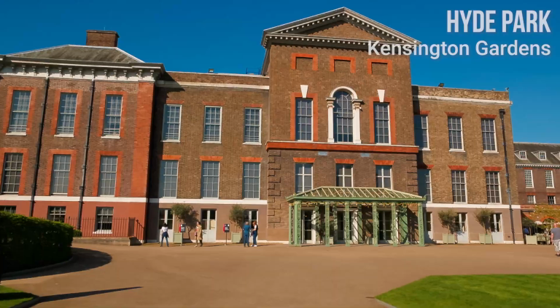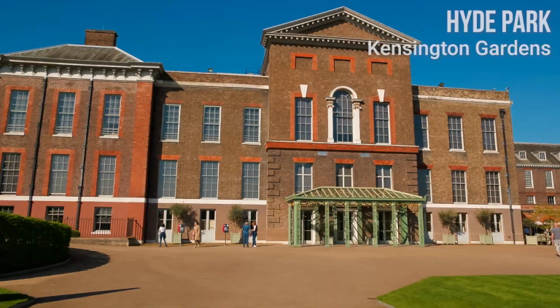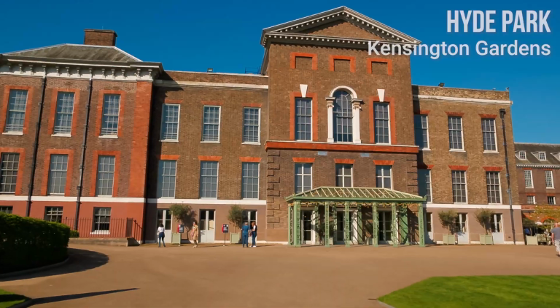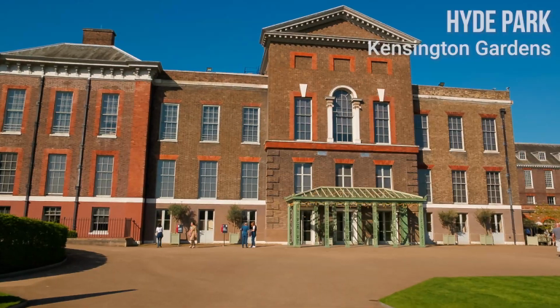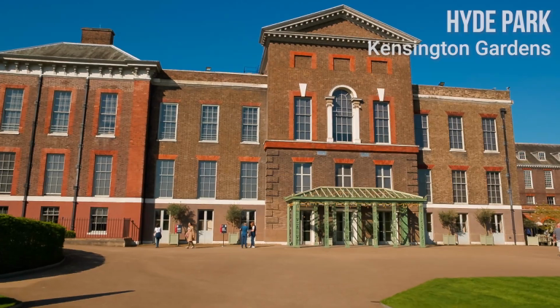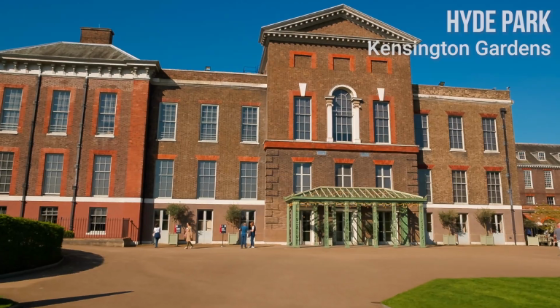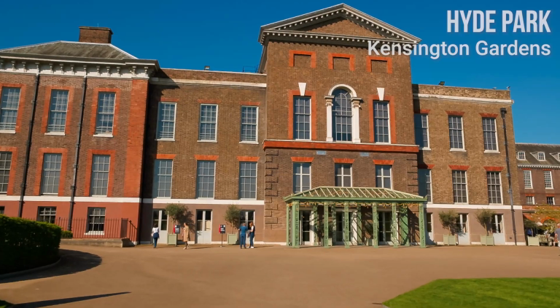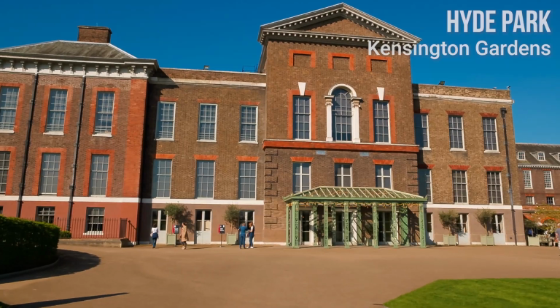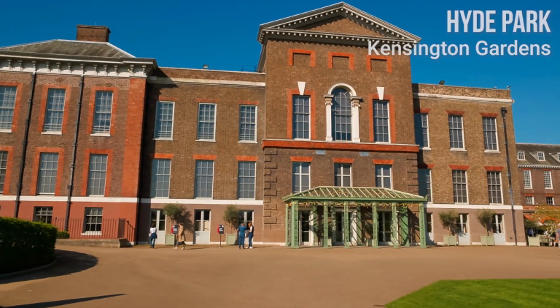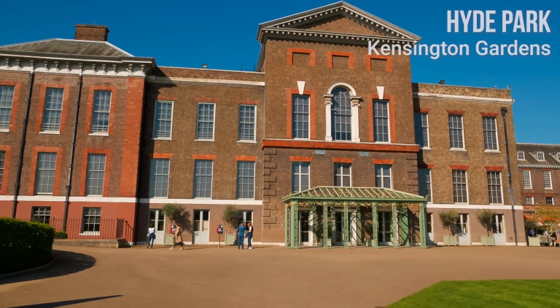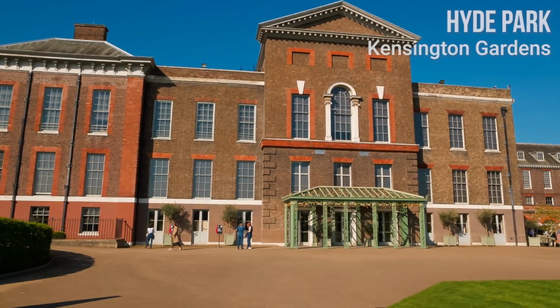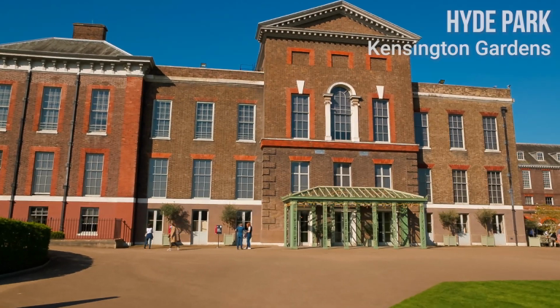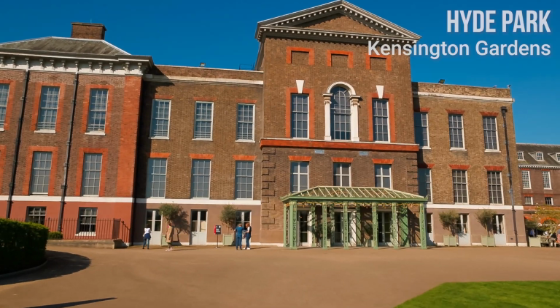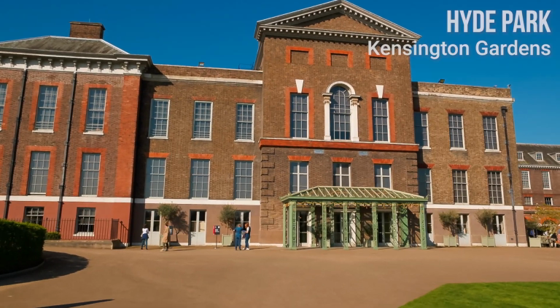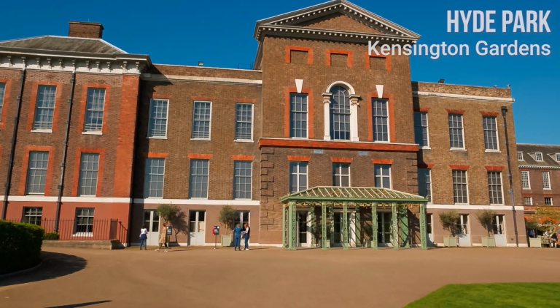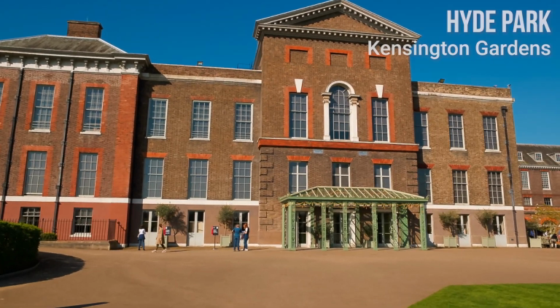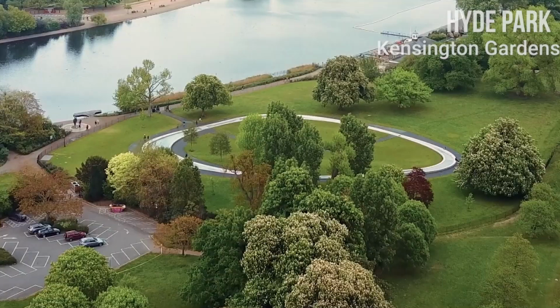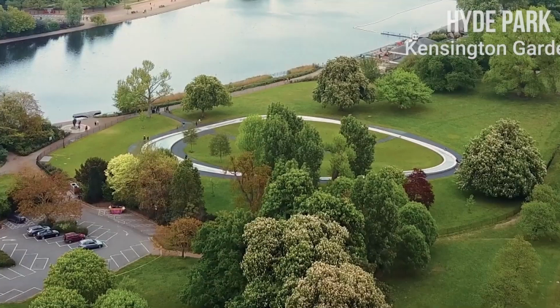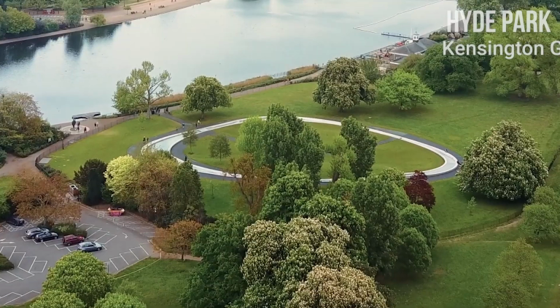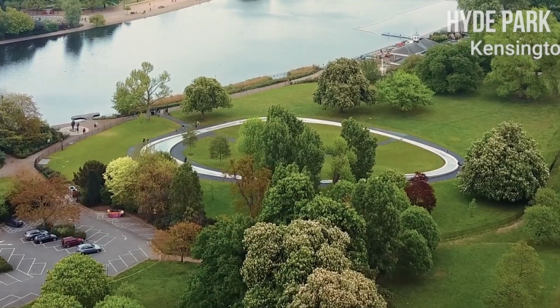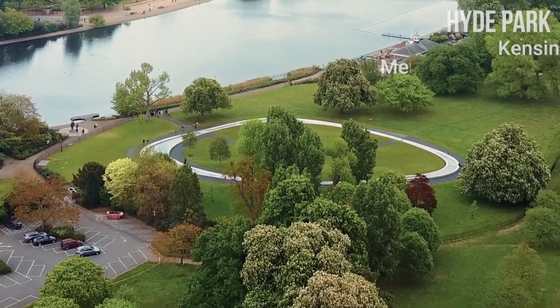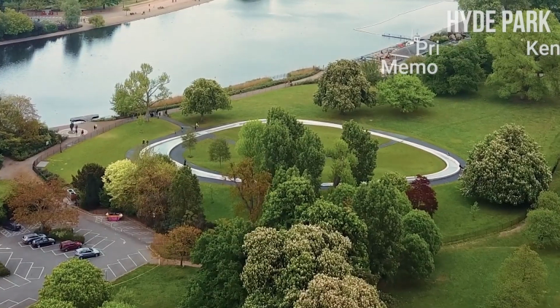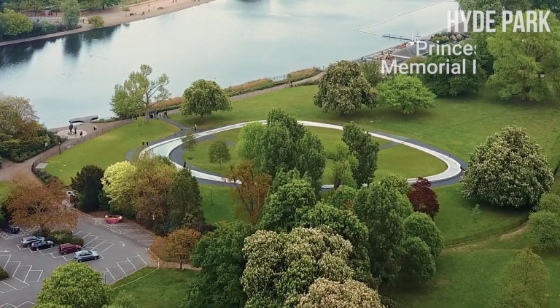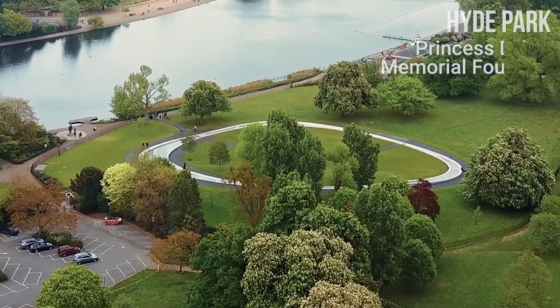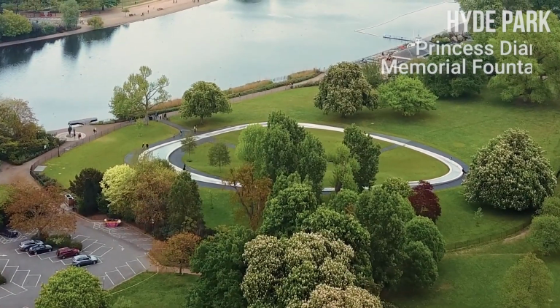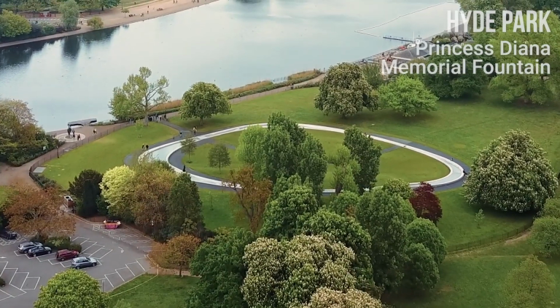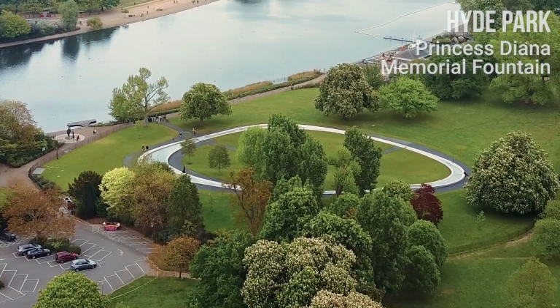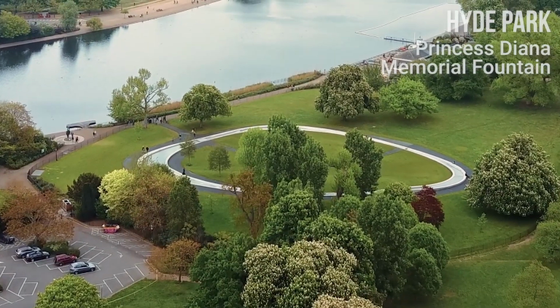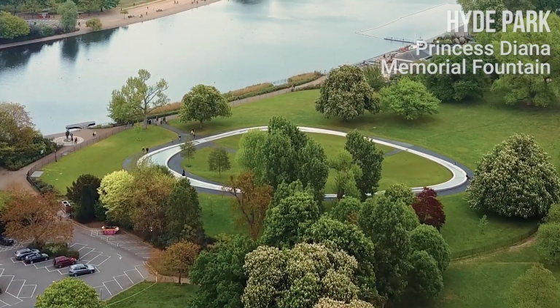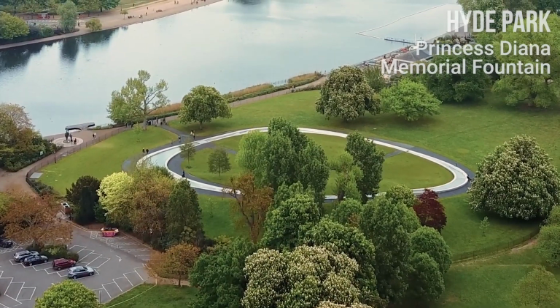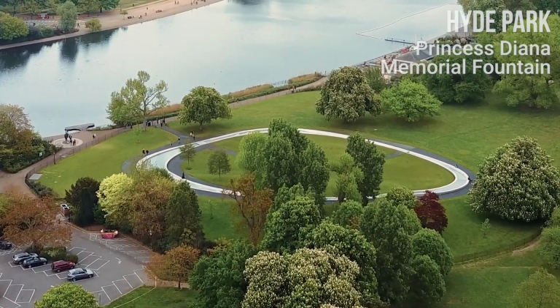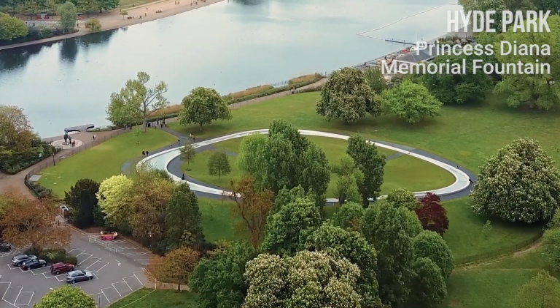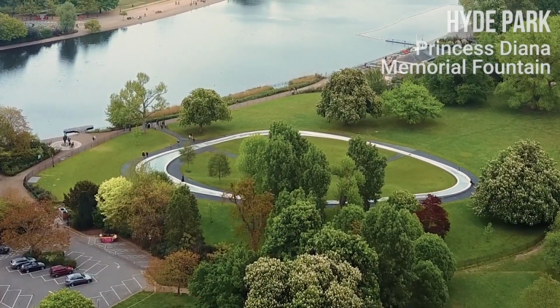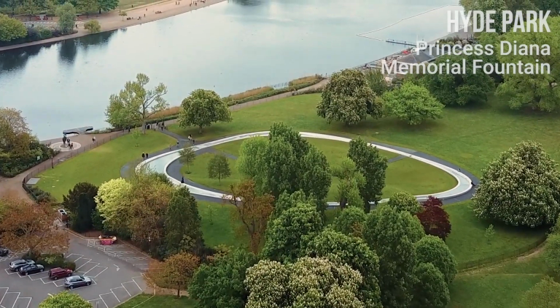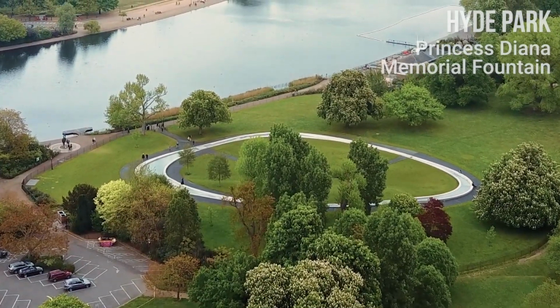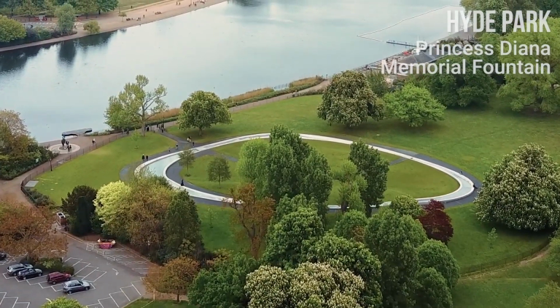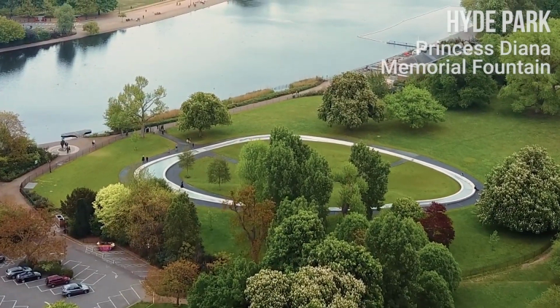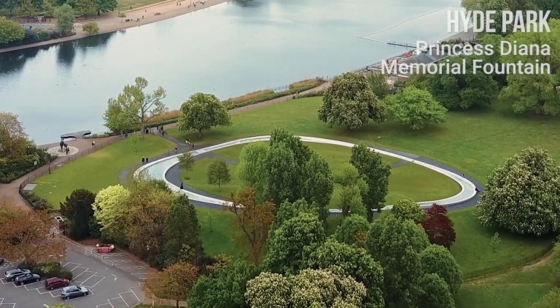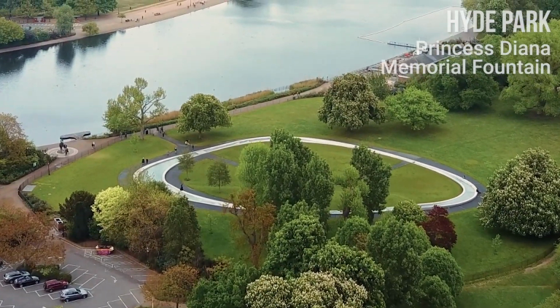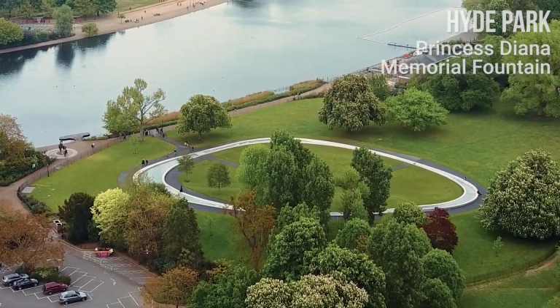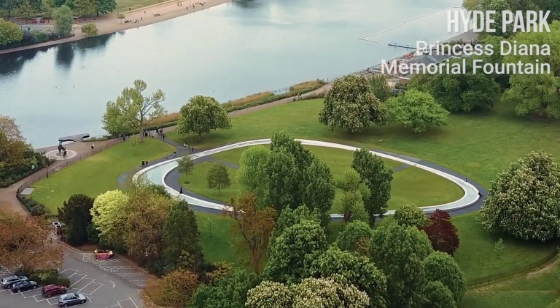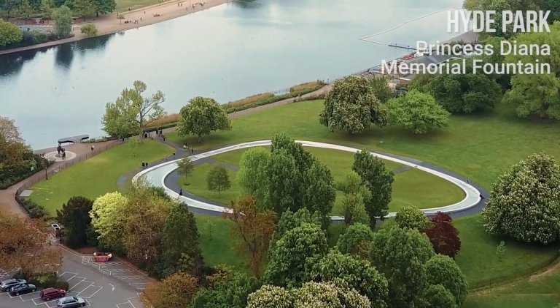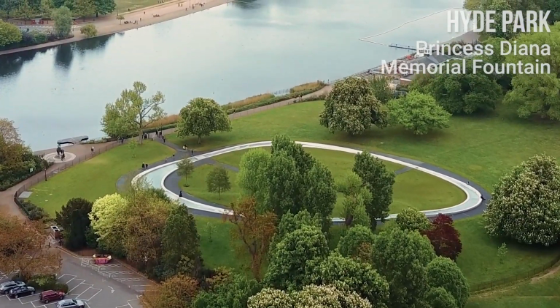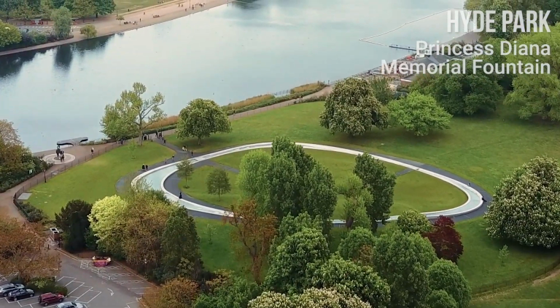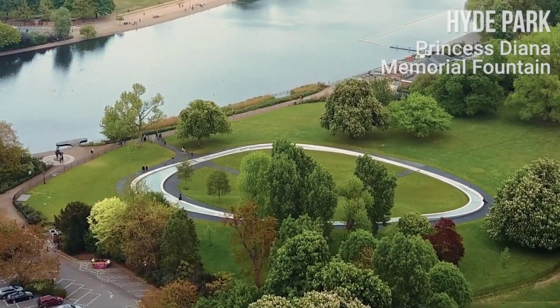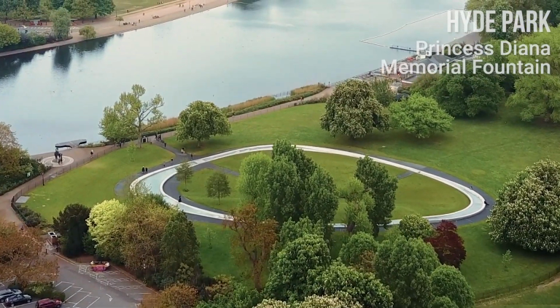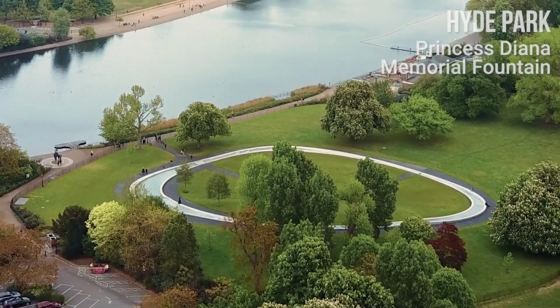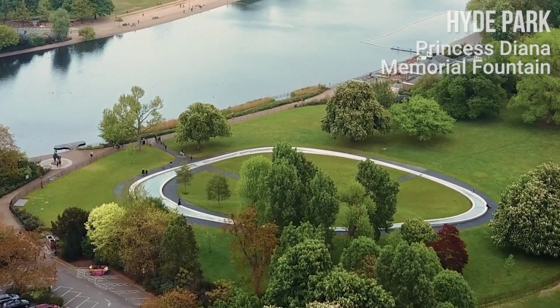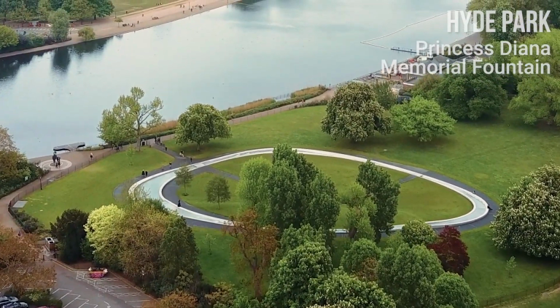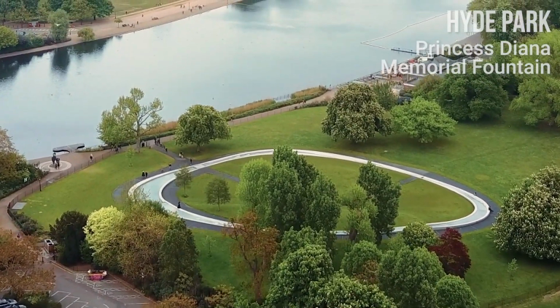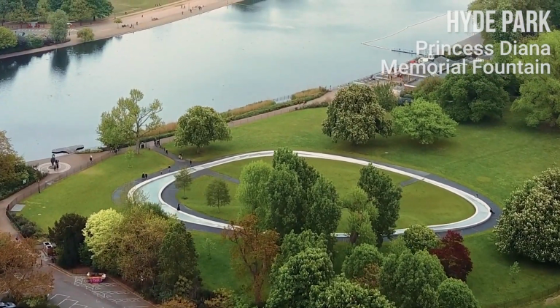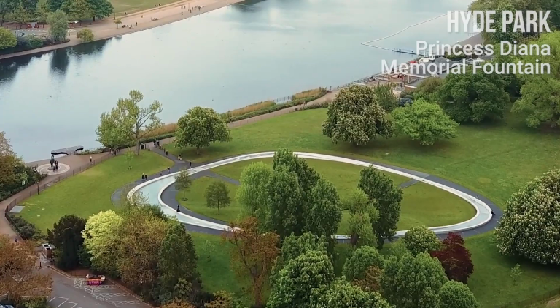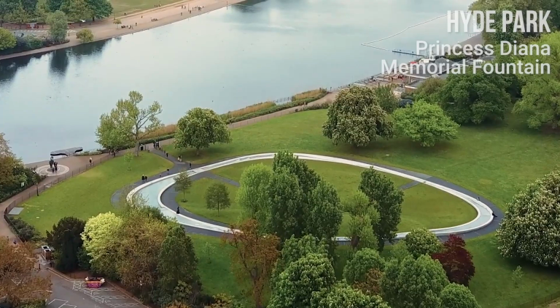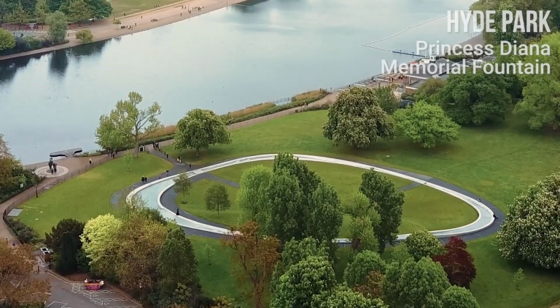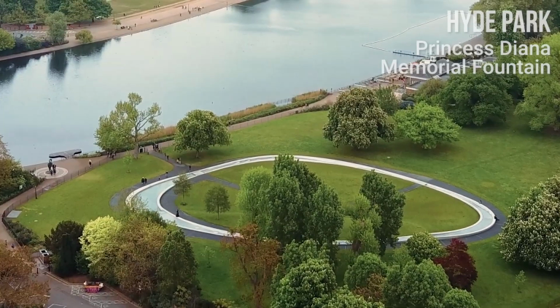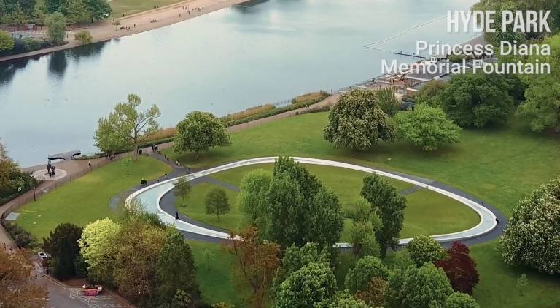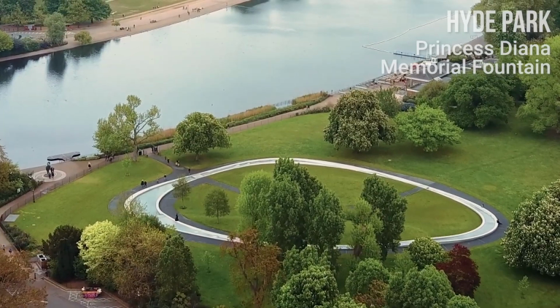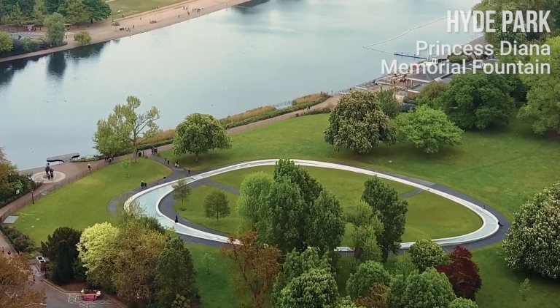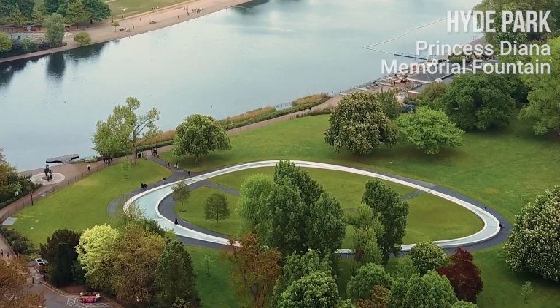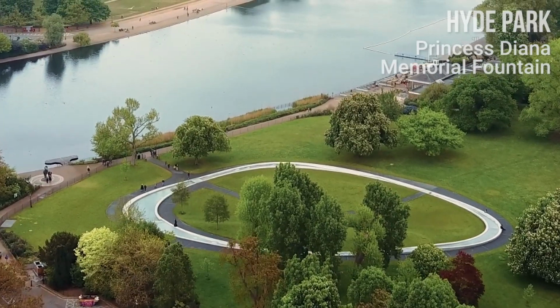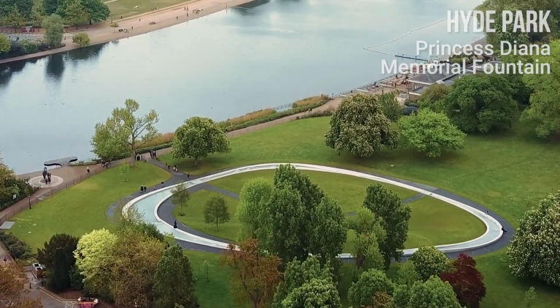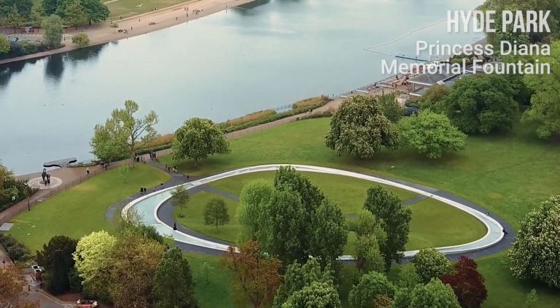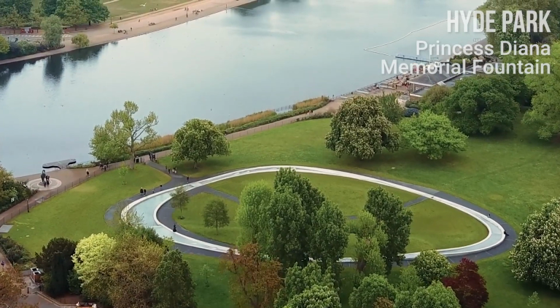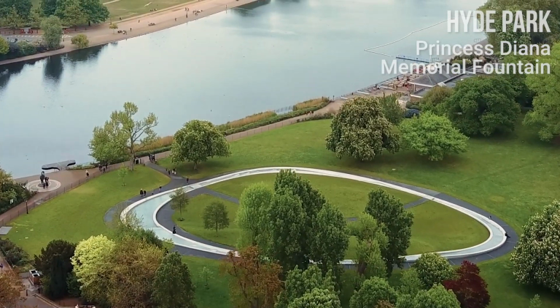The park stretches to Kensington Gardens, home to Kensington Palace. In 2004, the fountains in memory of Diana, Princess of Wales, was opened there.